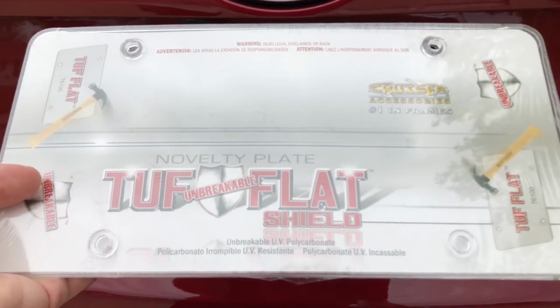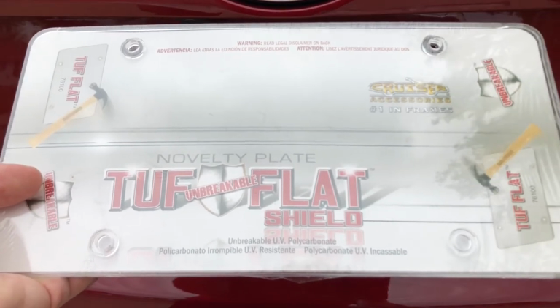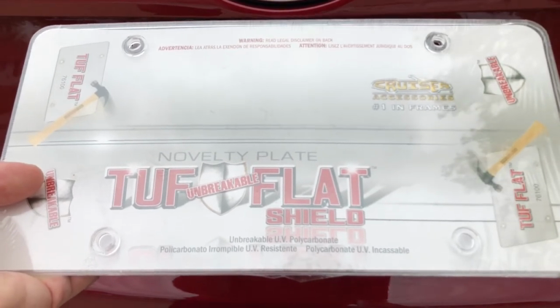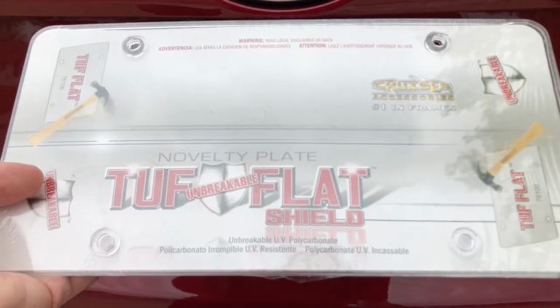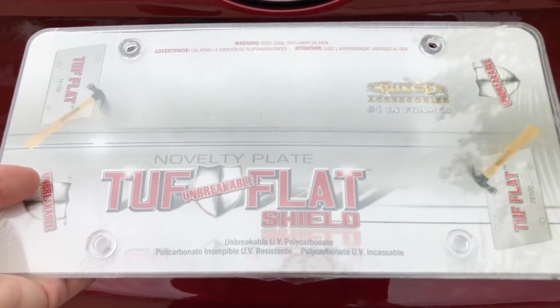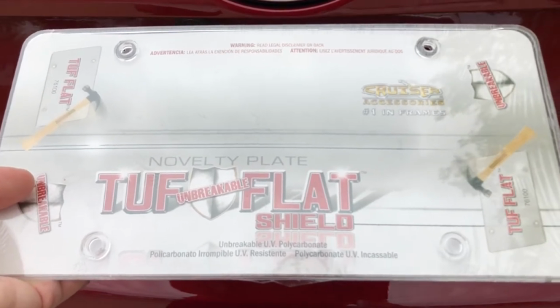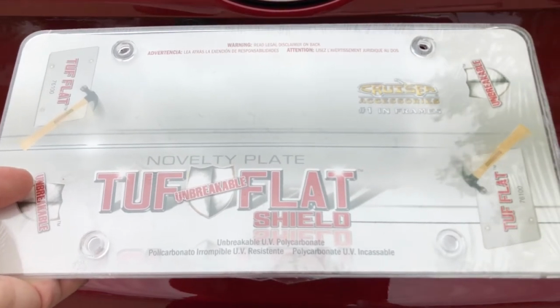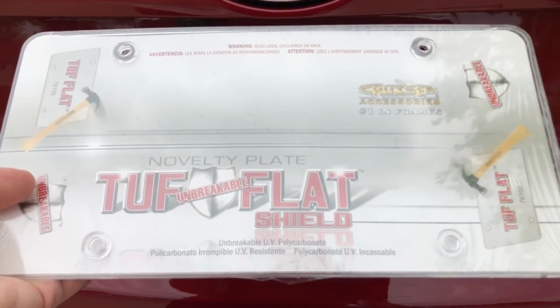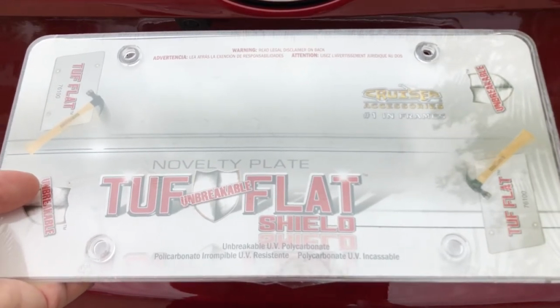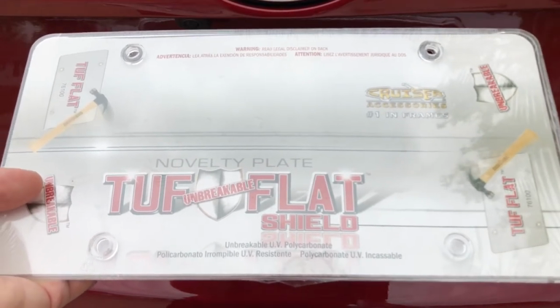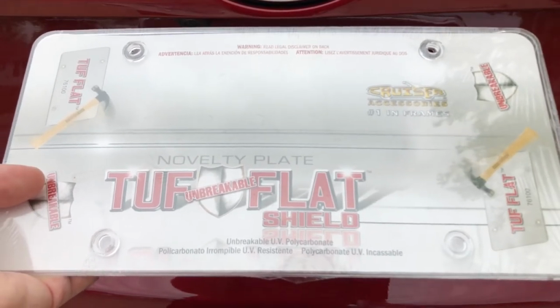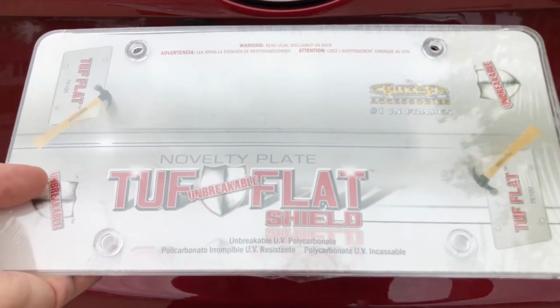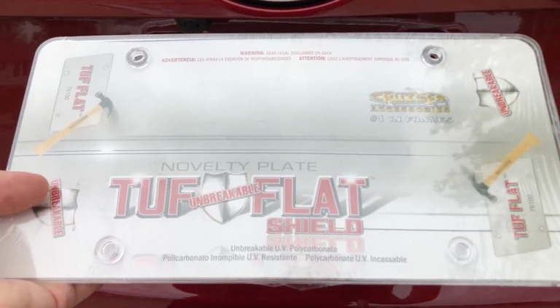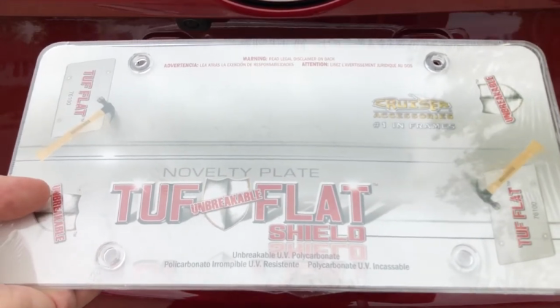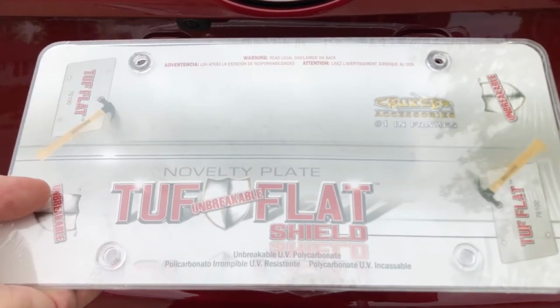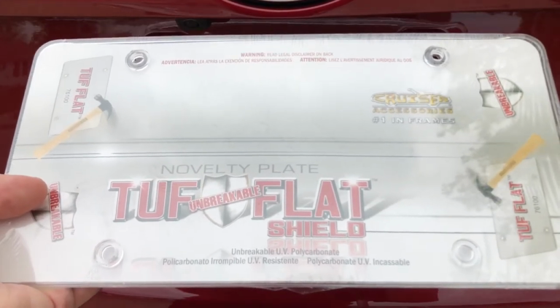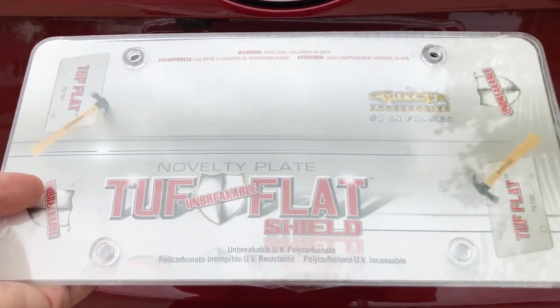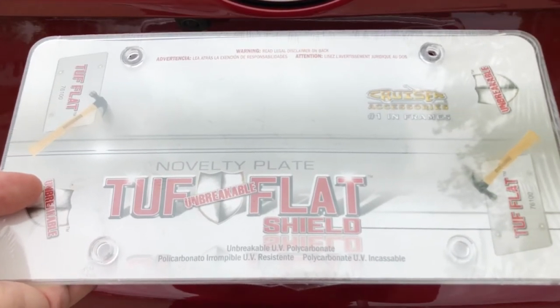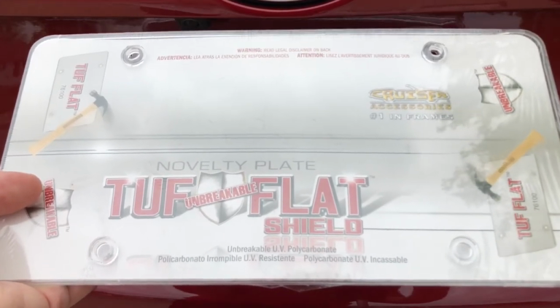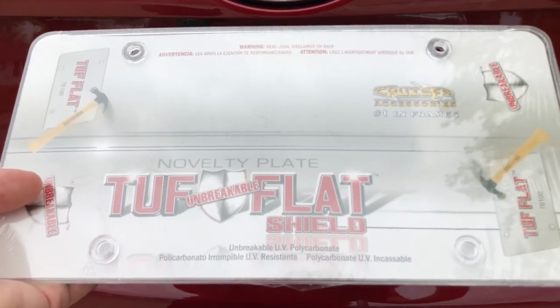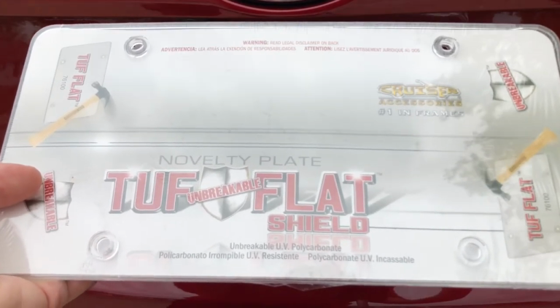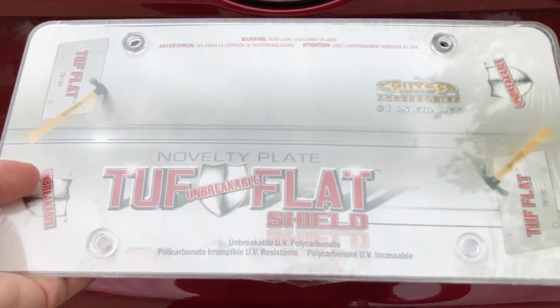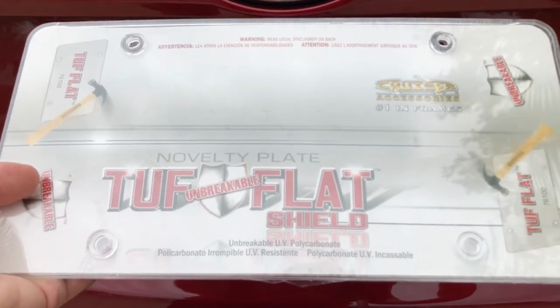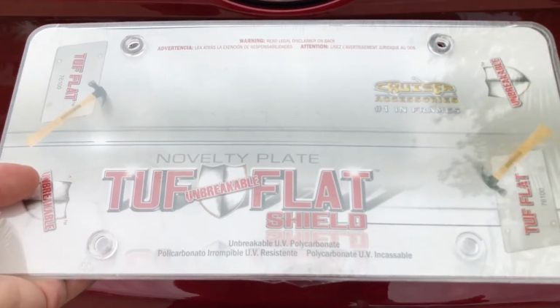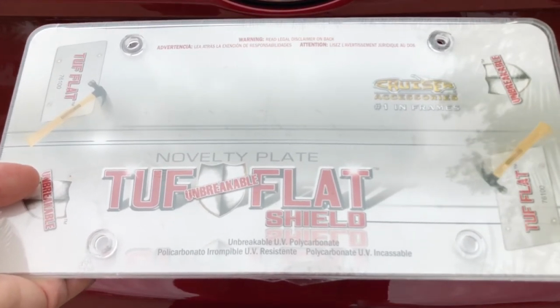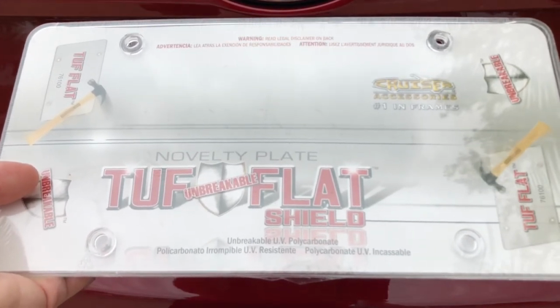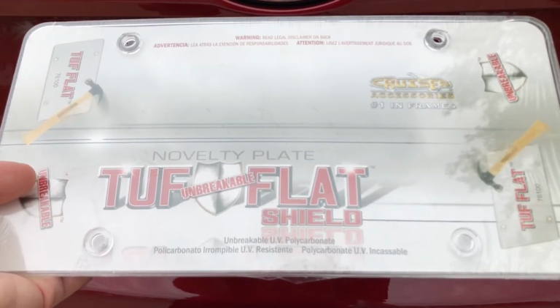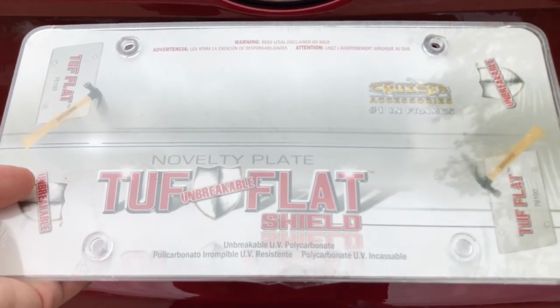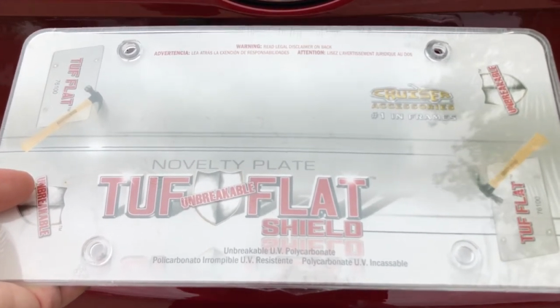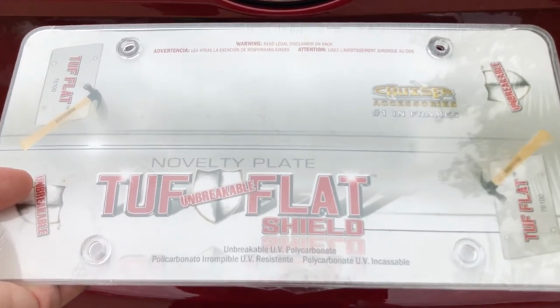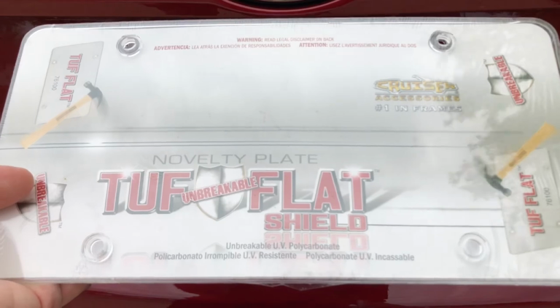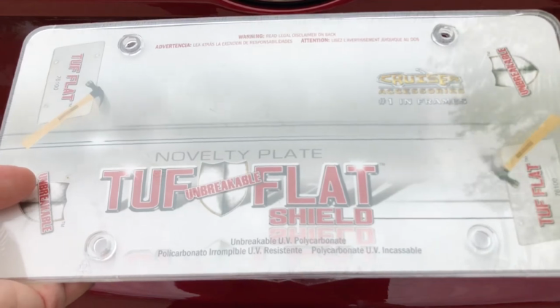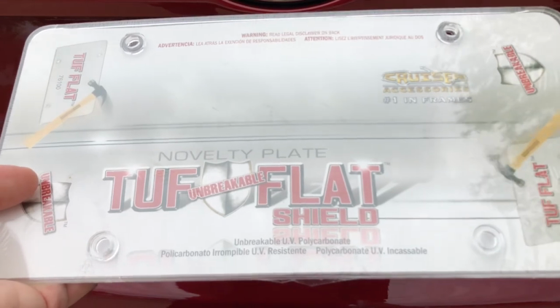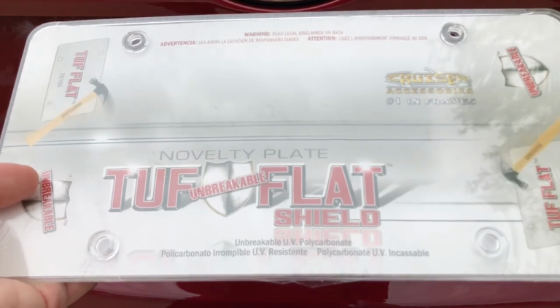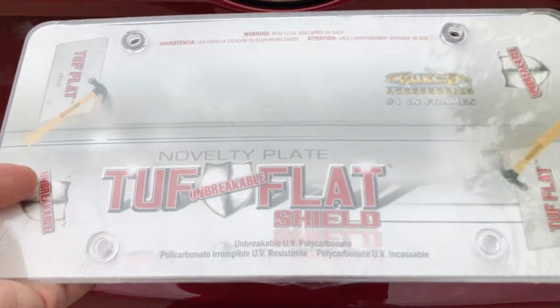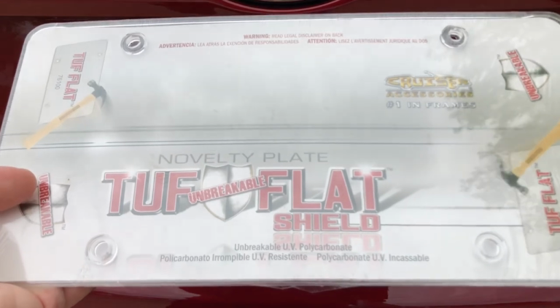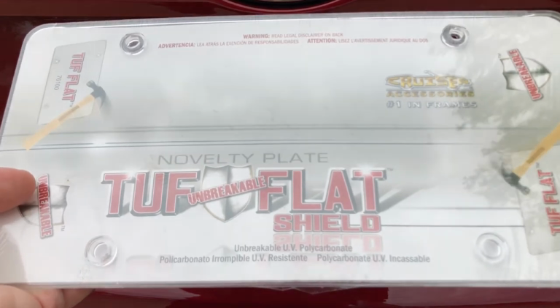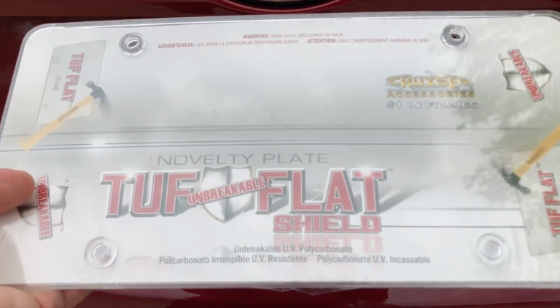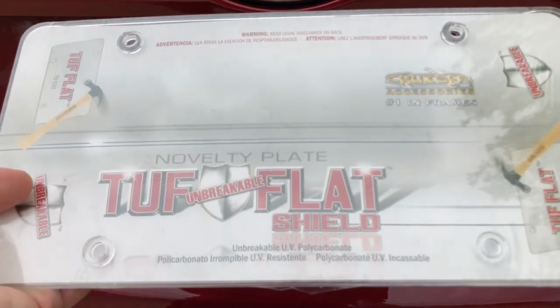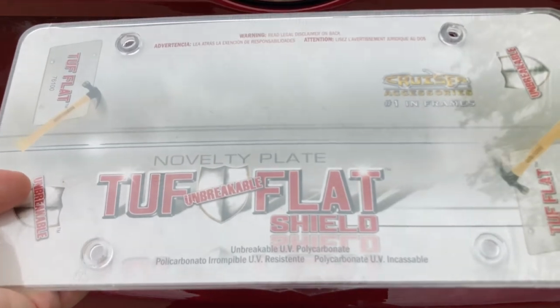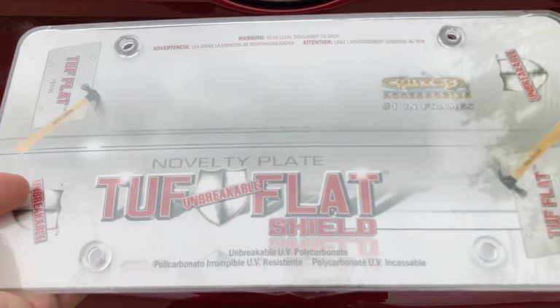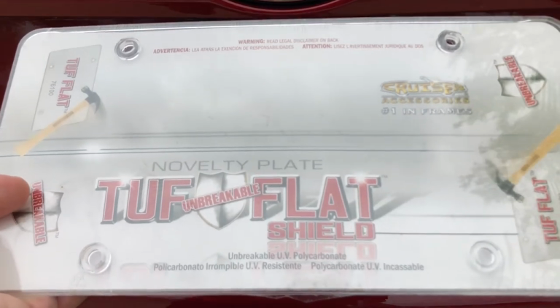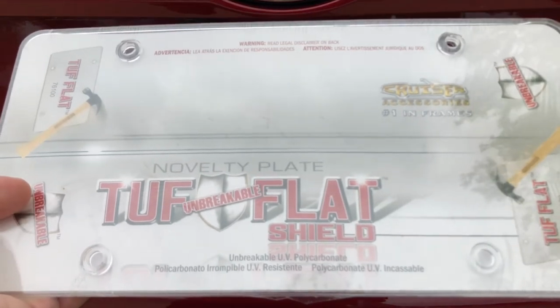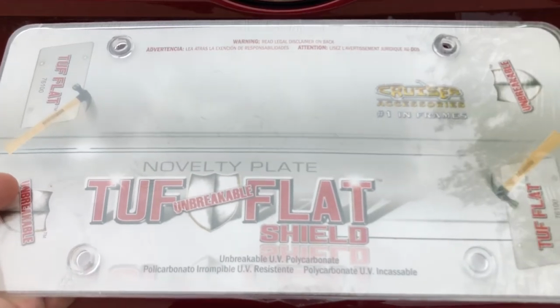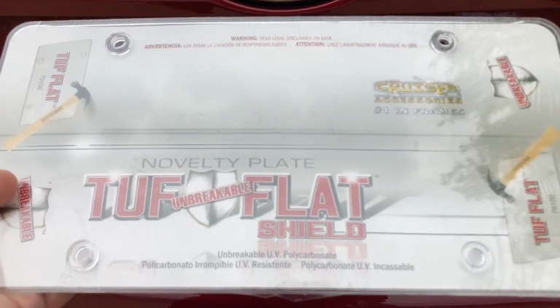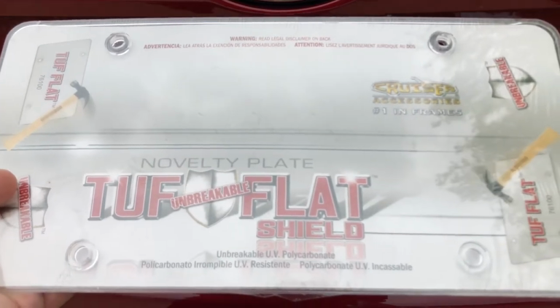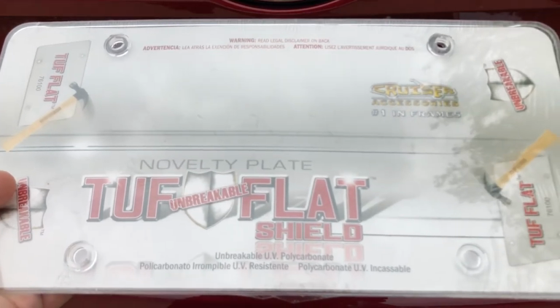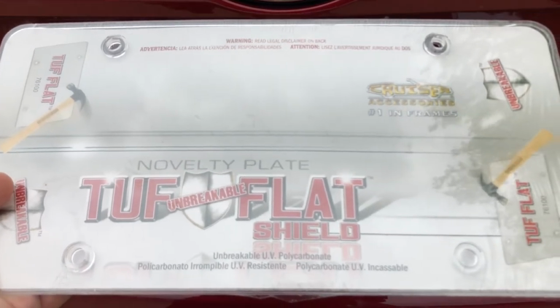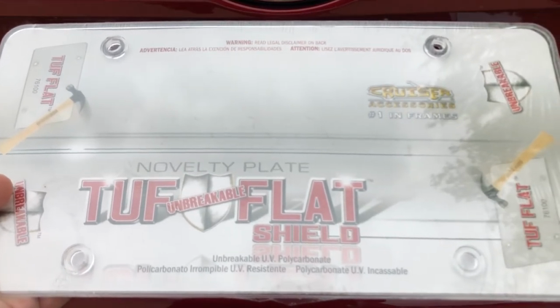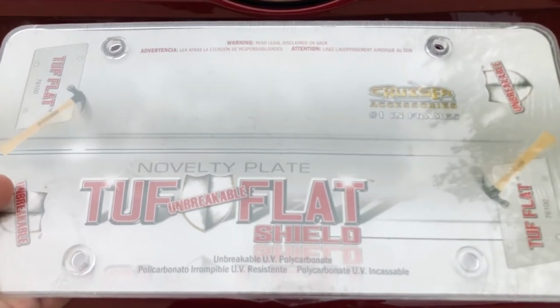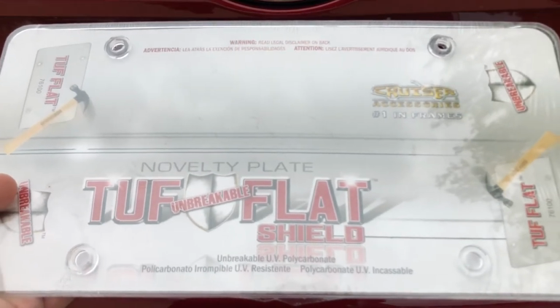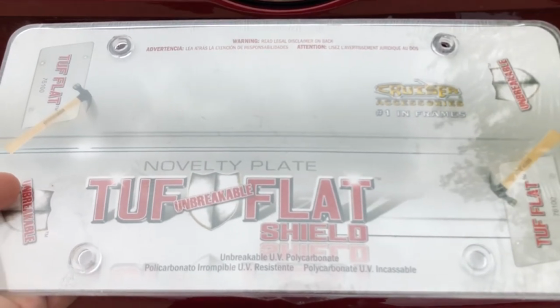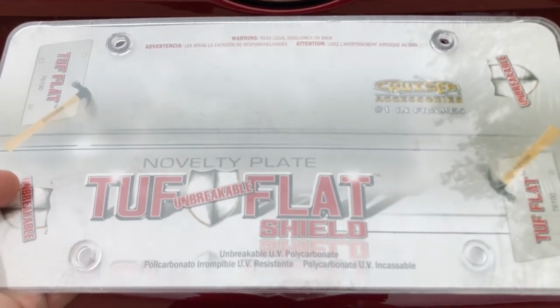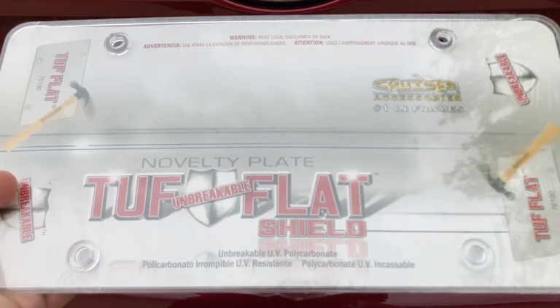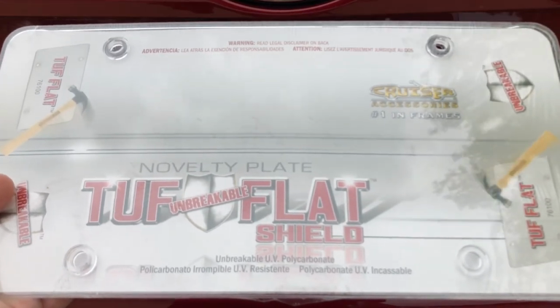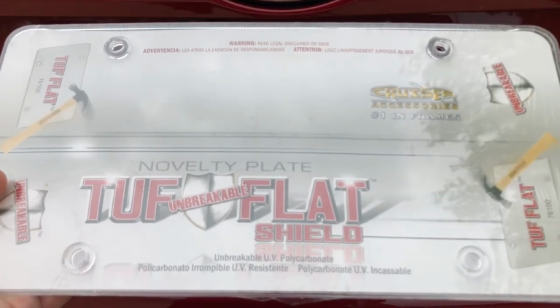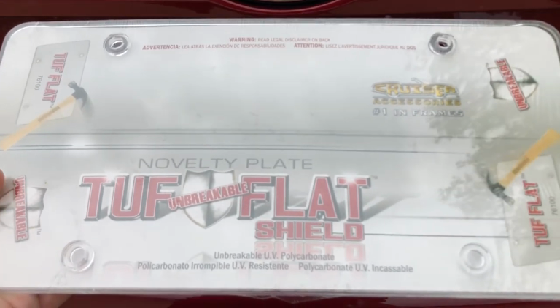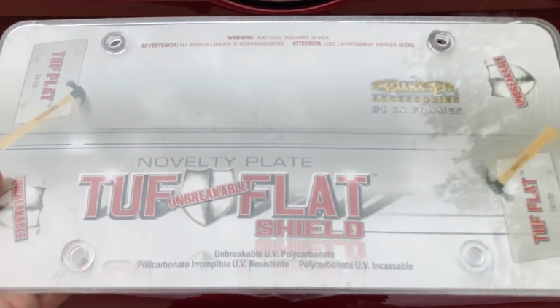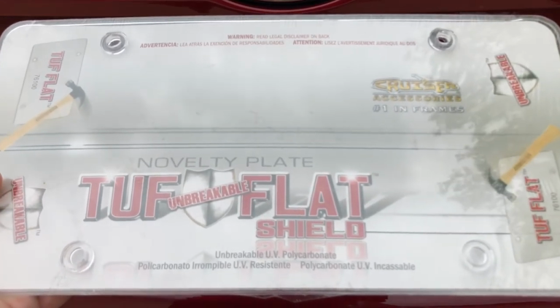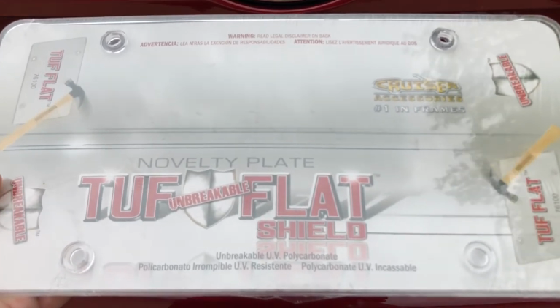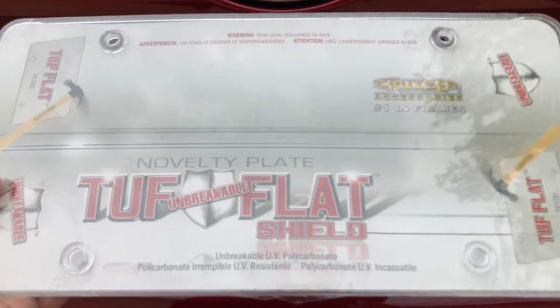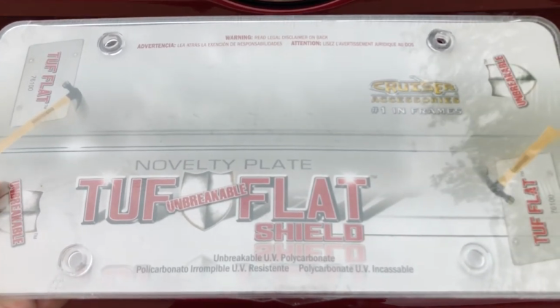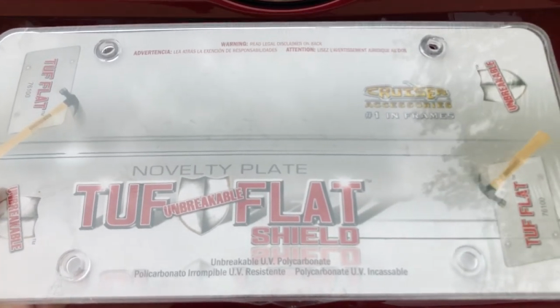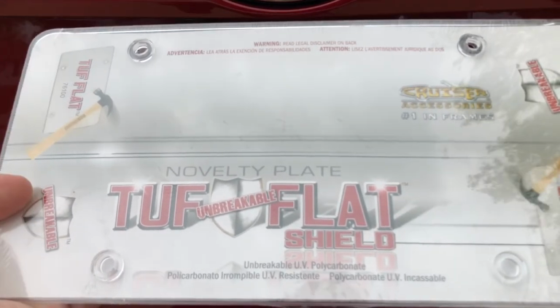Hey, what's going on? Rich, back with another awesome video. I wanted to show you something from Cruiser Accessories. These are the Tough Shield. These are license plate covers. Really, really great products.